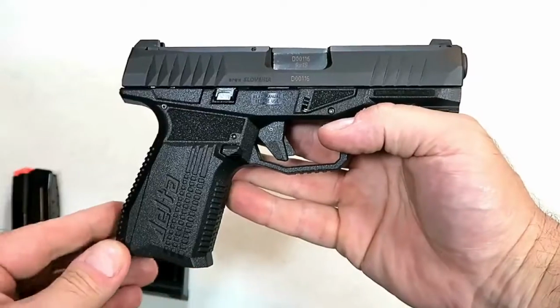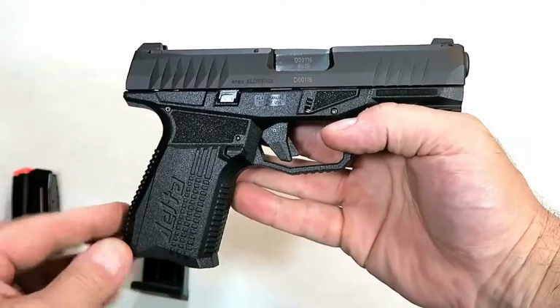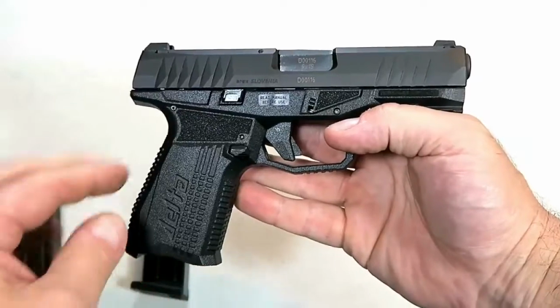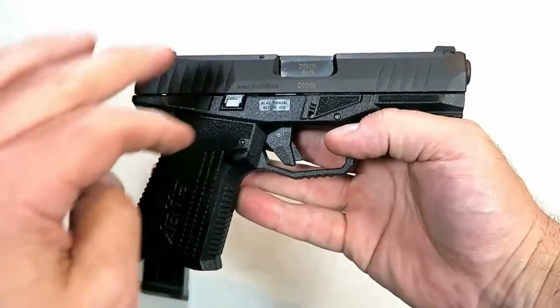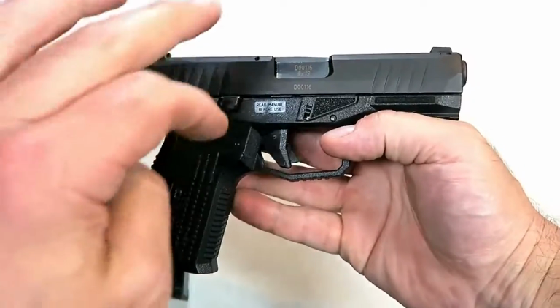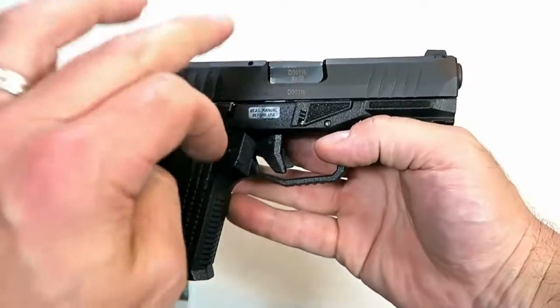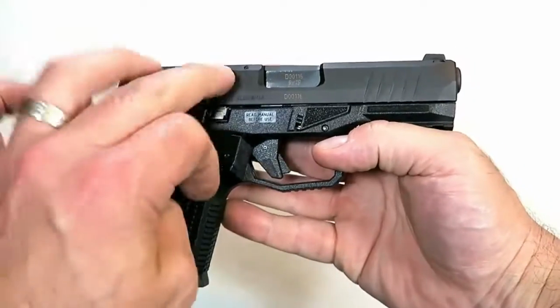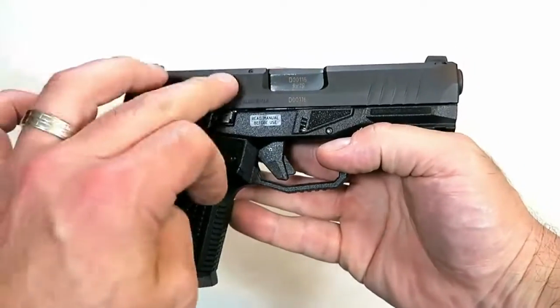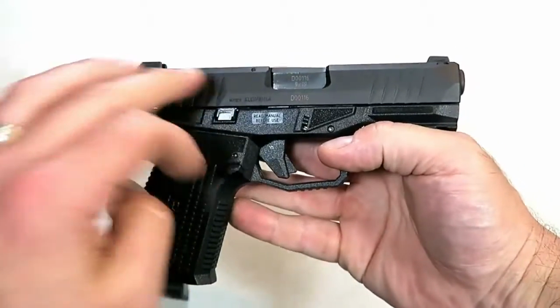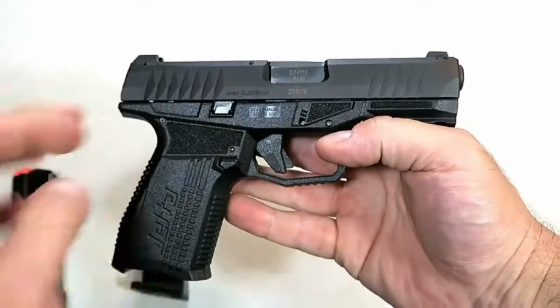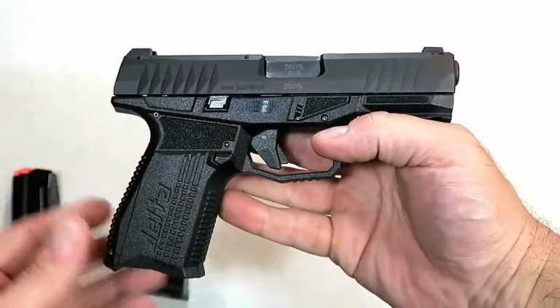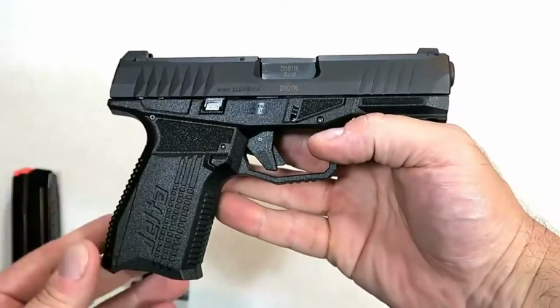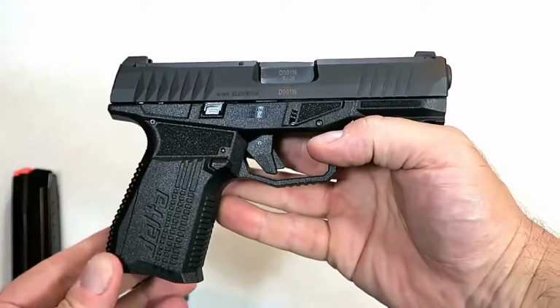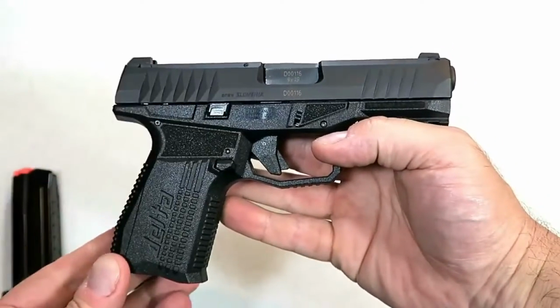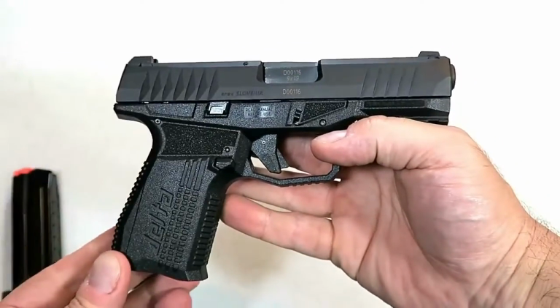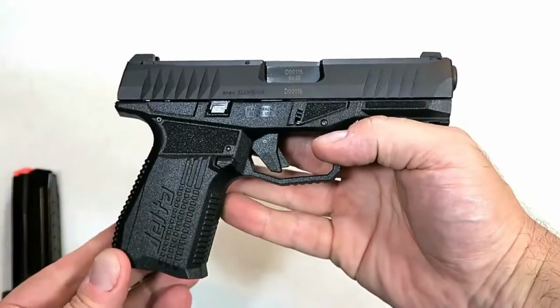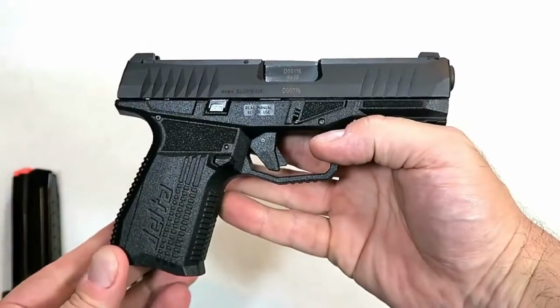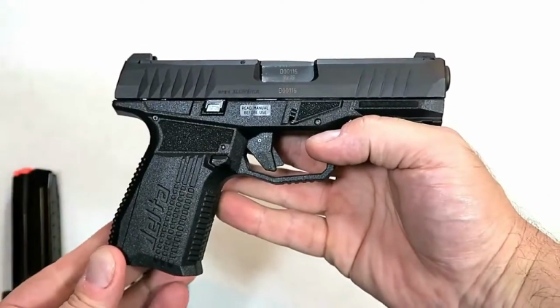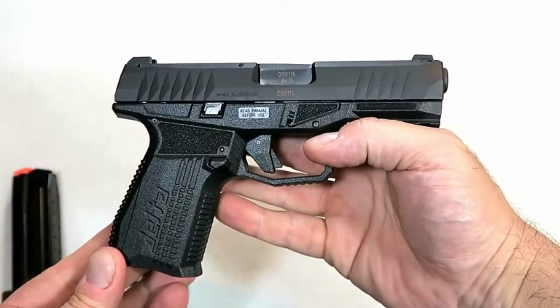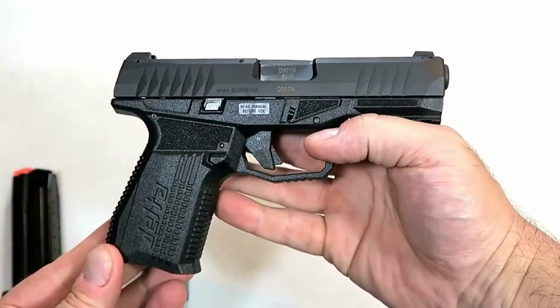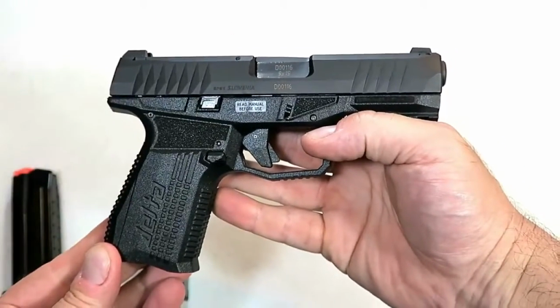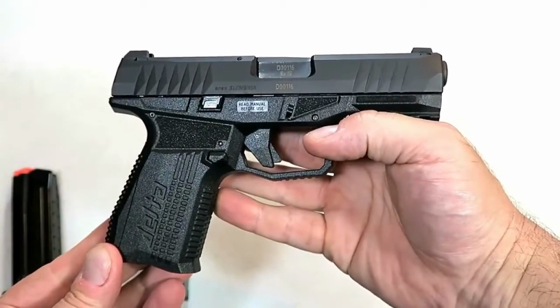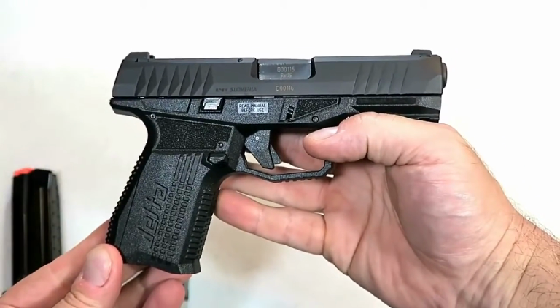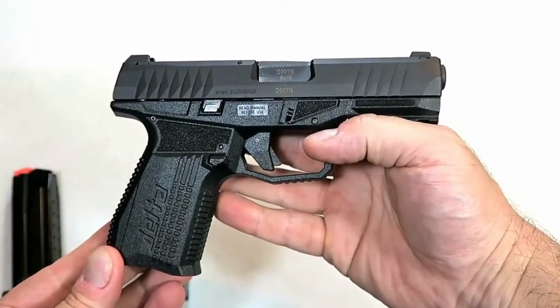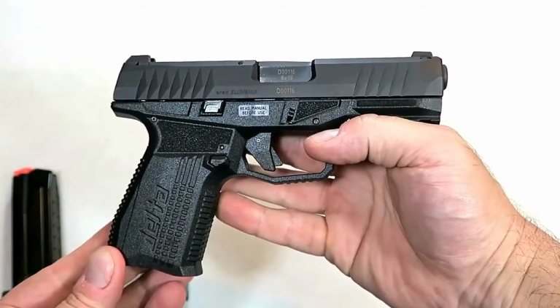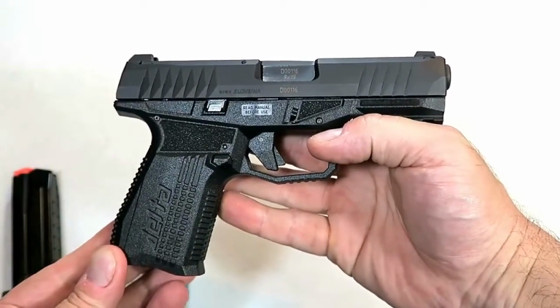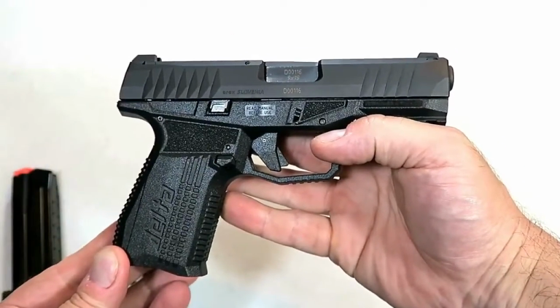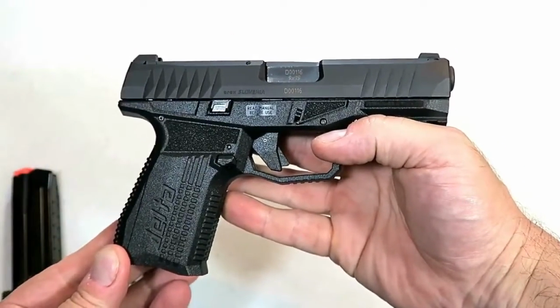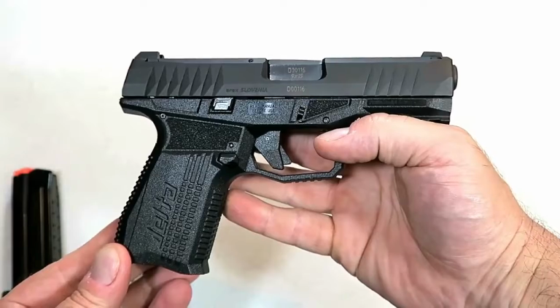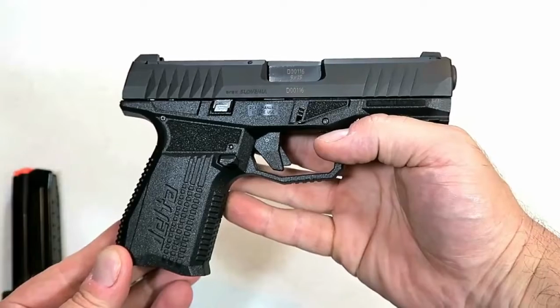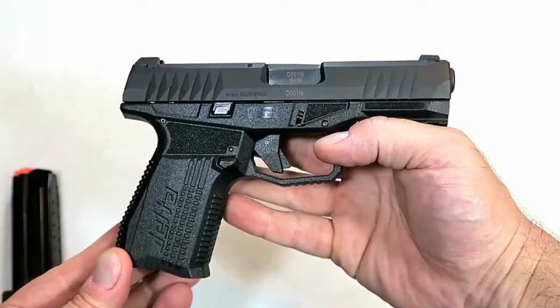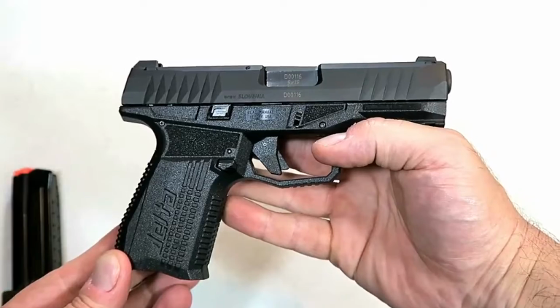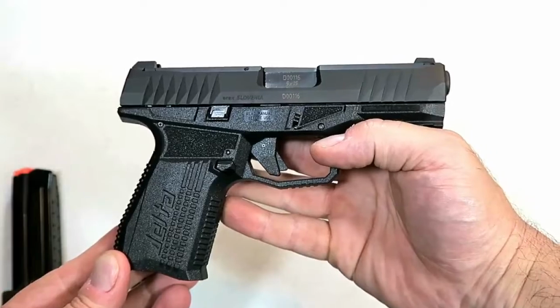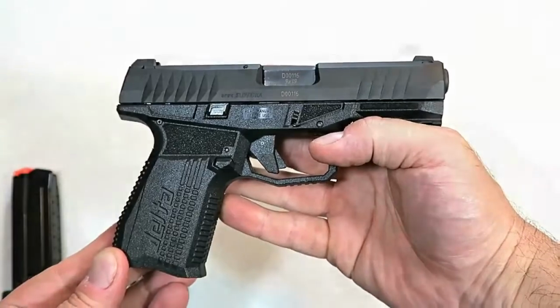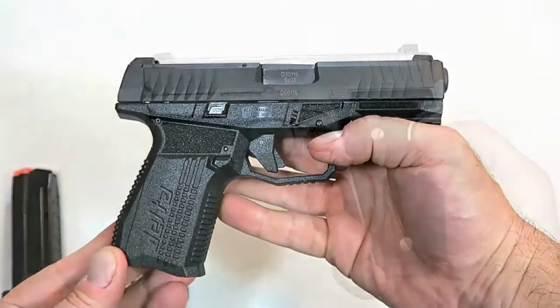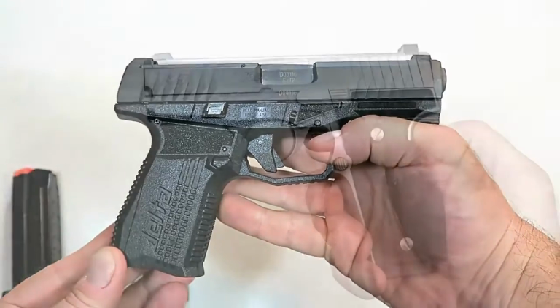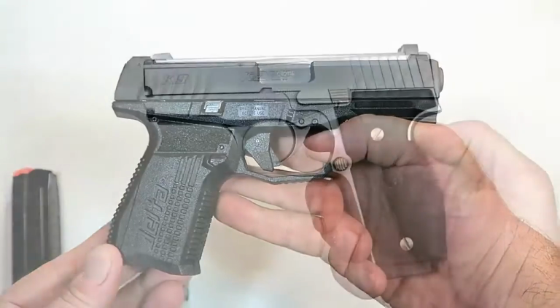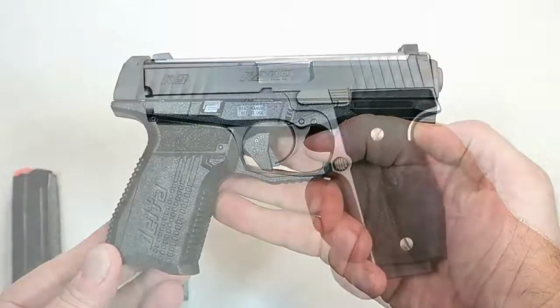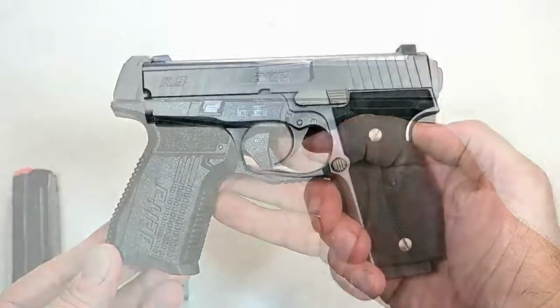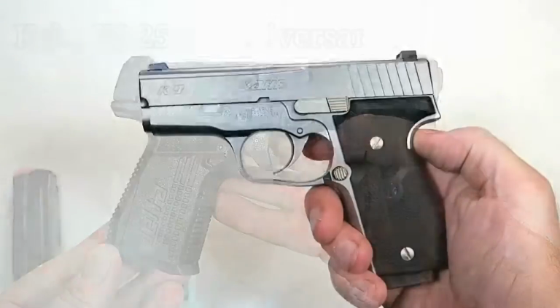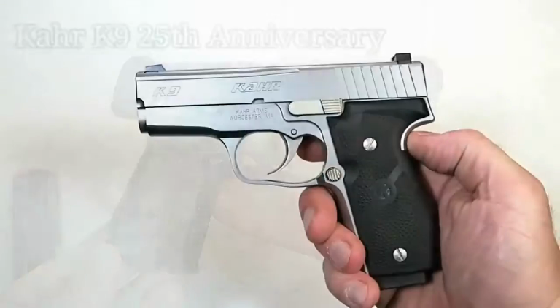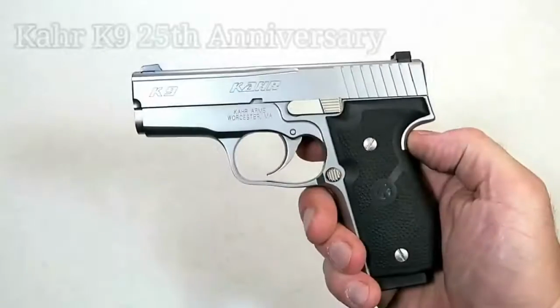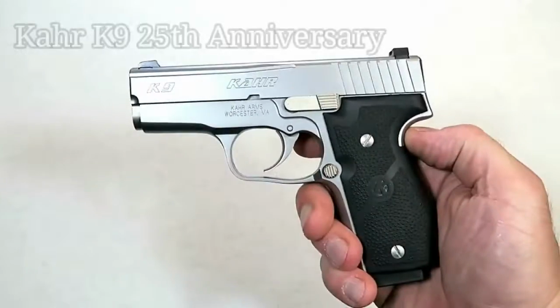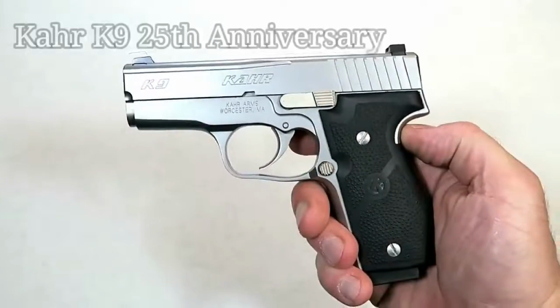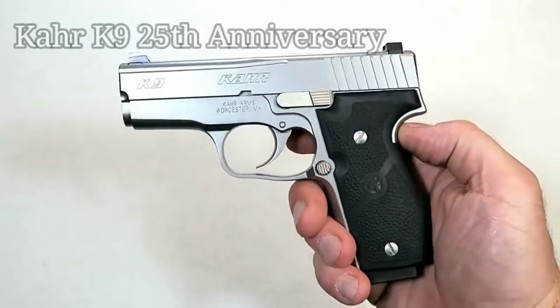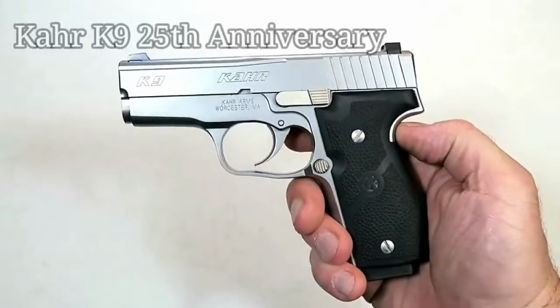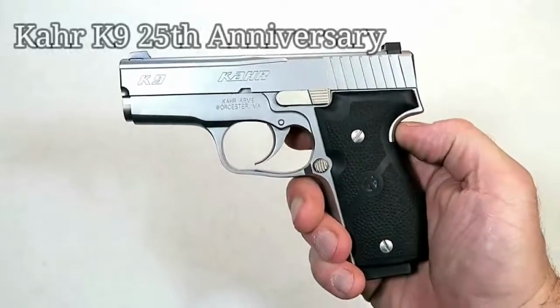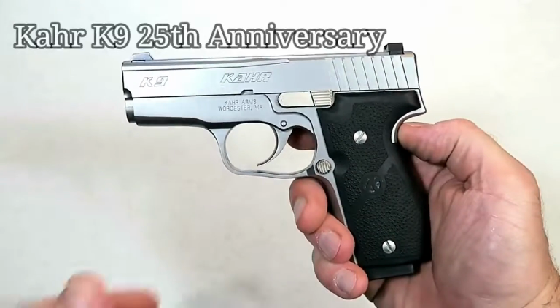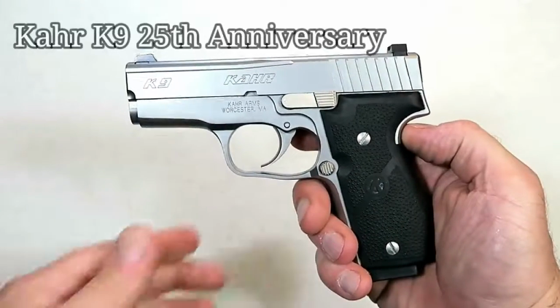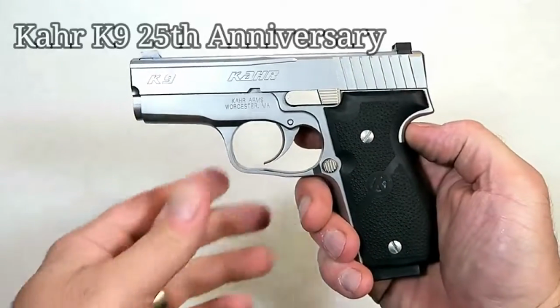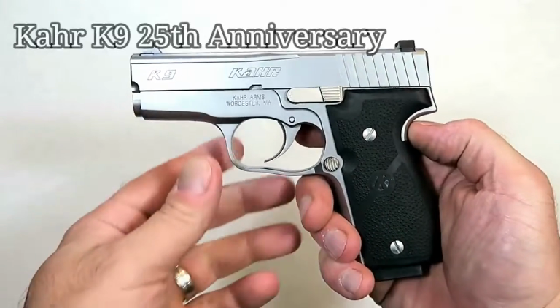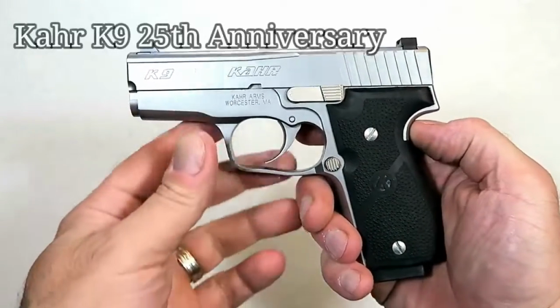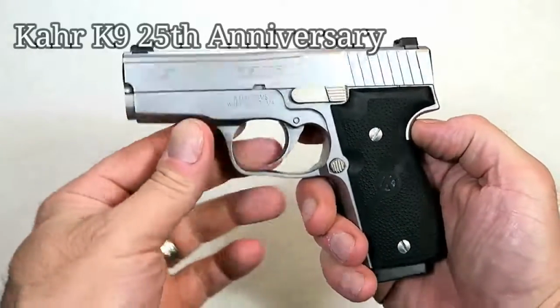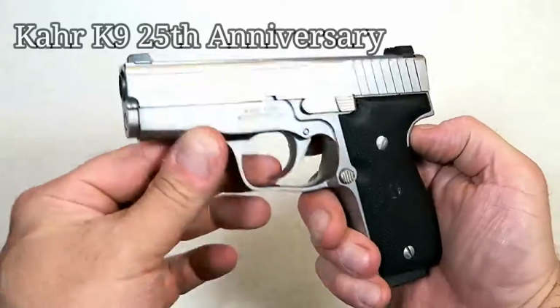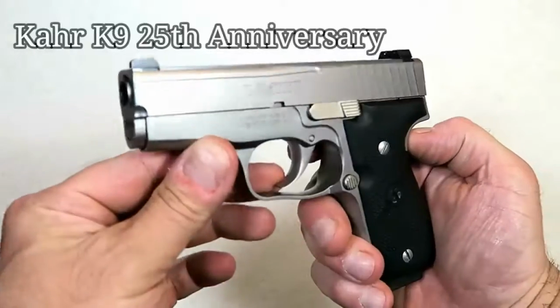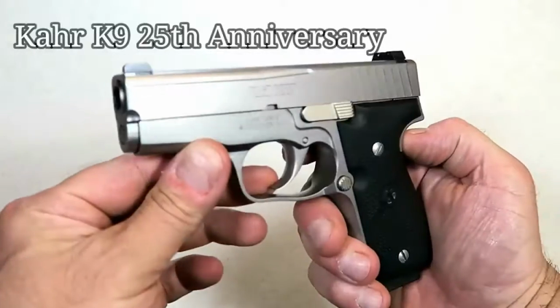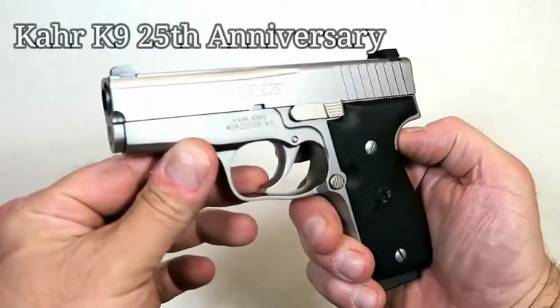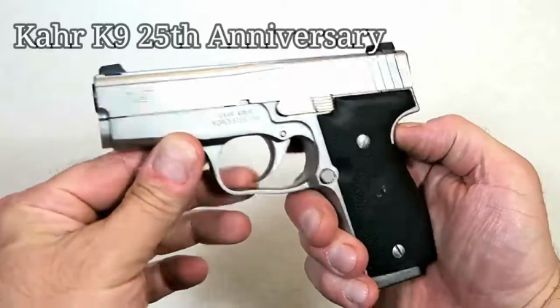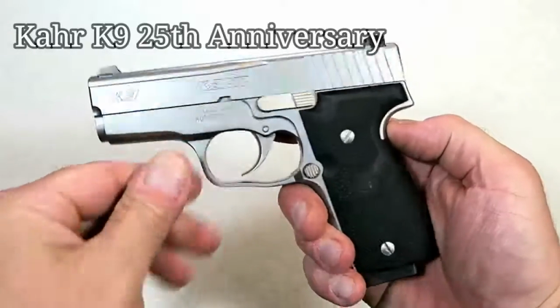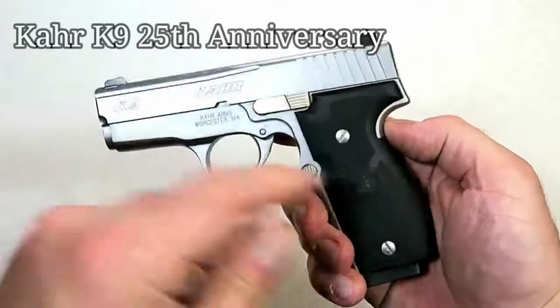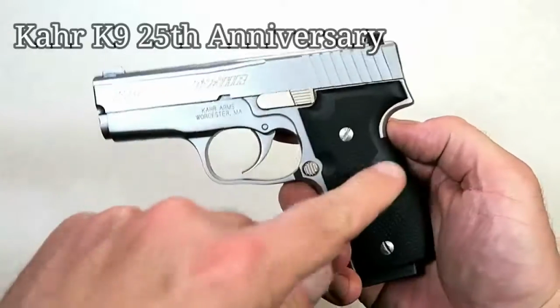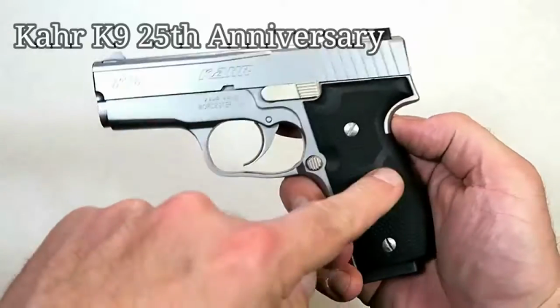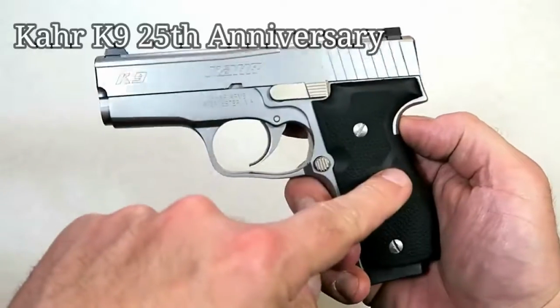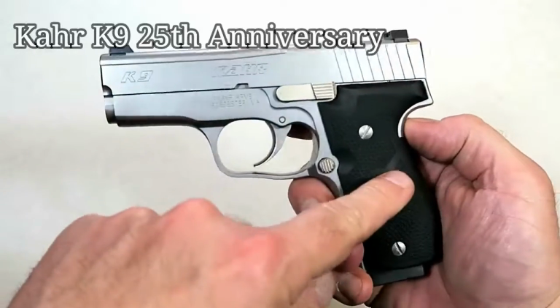I took it to the range — it's an excellent shooter, very accurate, very reliable, and comfortable. It has everything the compact-size 9mm enthusiast is going to want. I am so impressed with the Rex Delta; it will do very well in 2019.